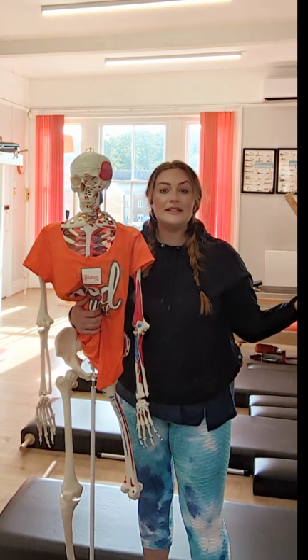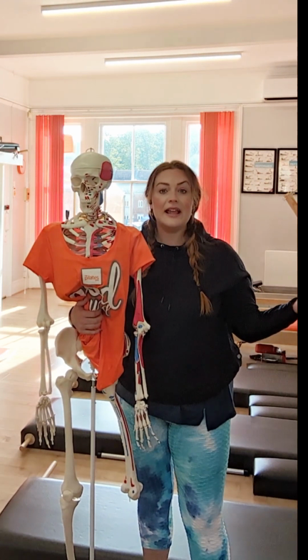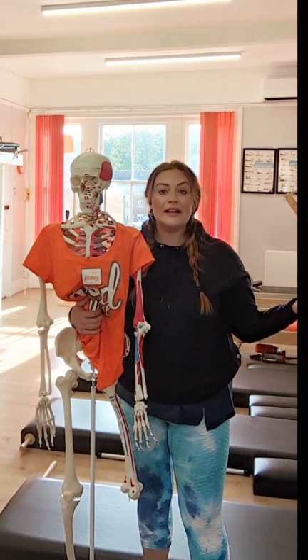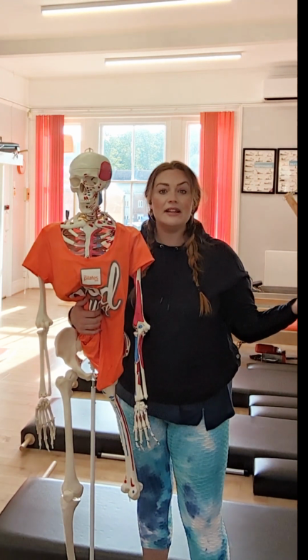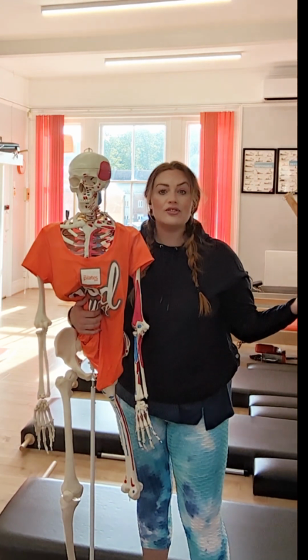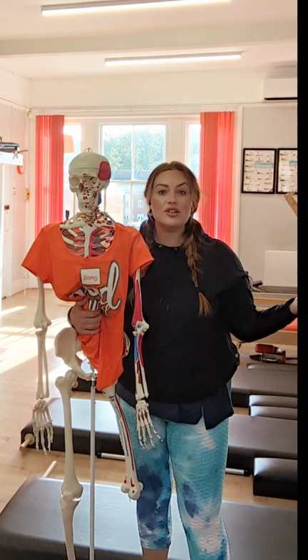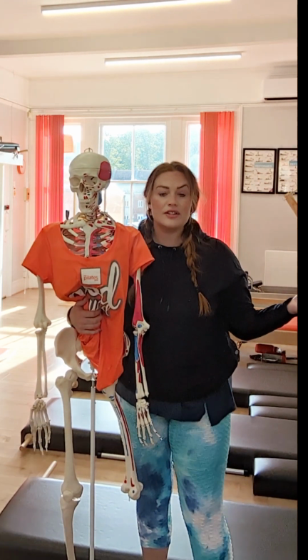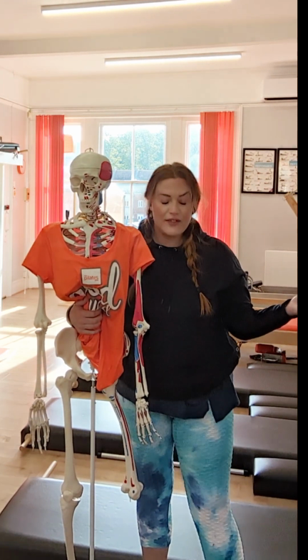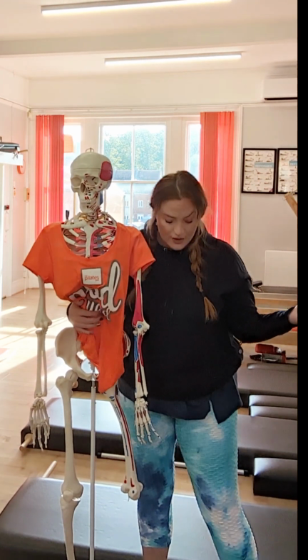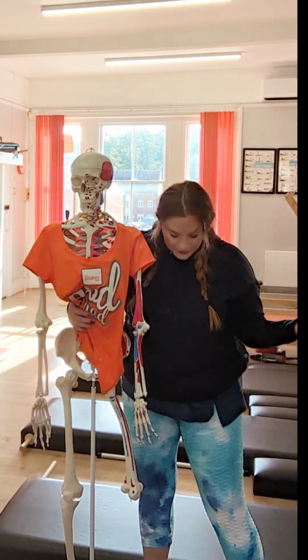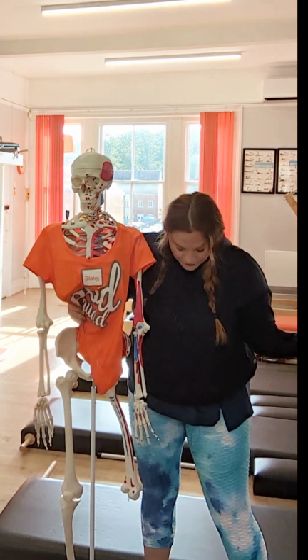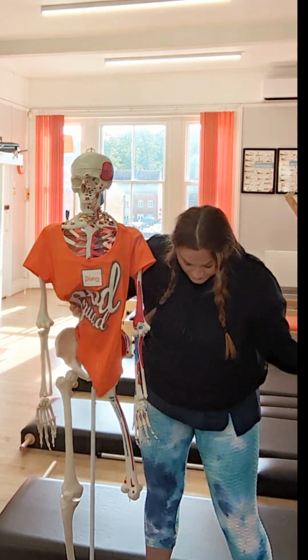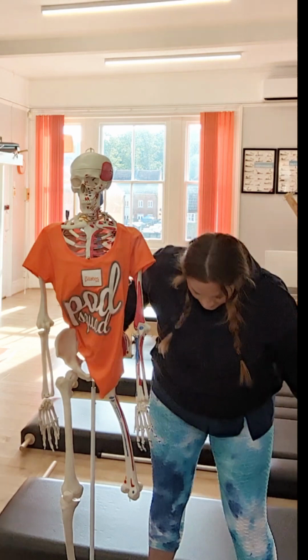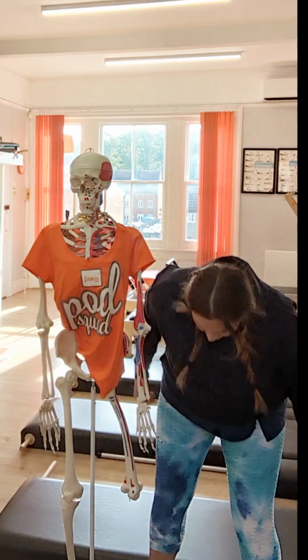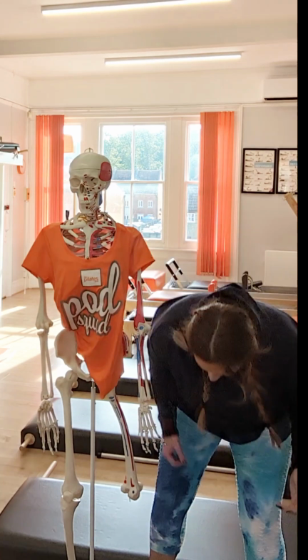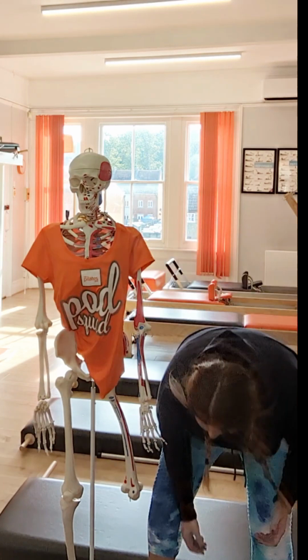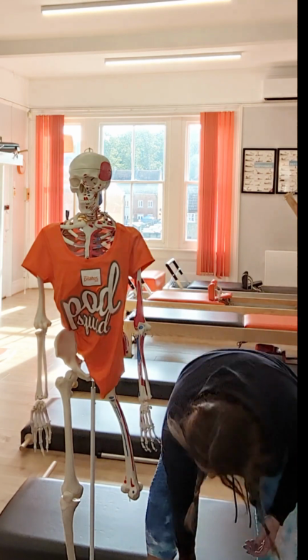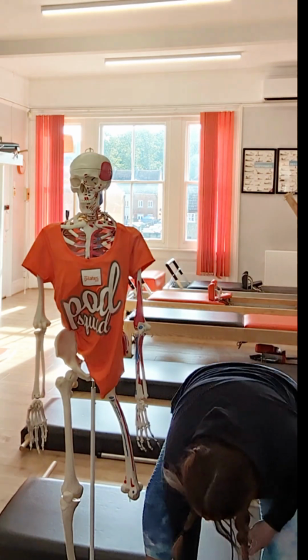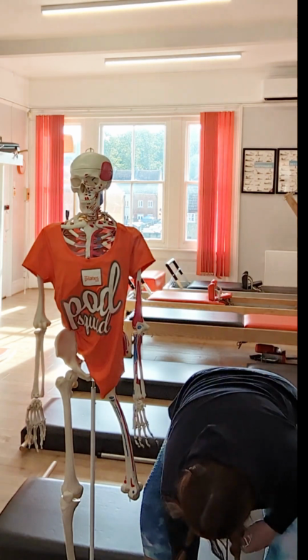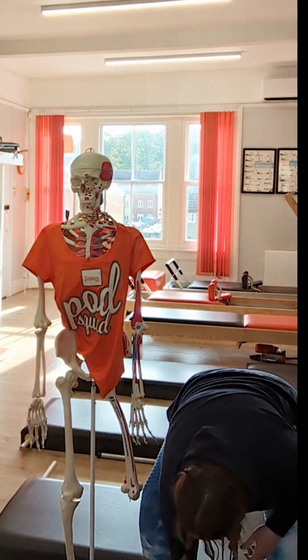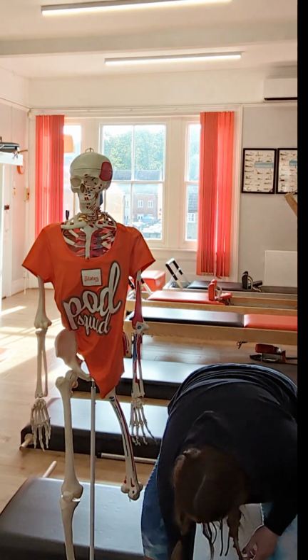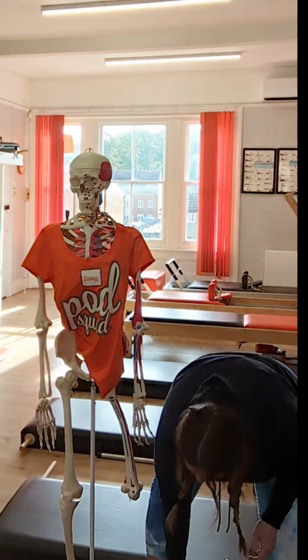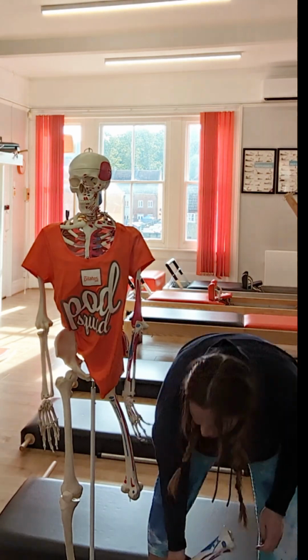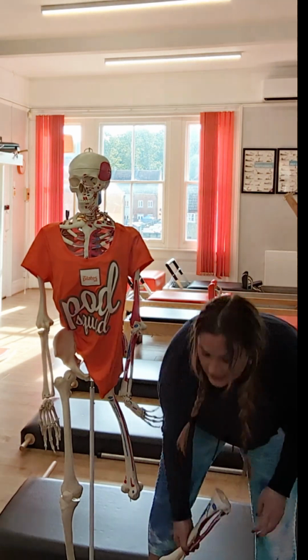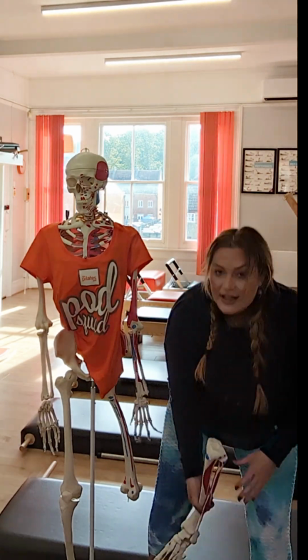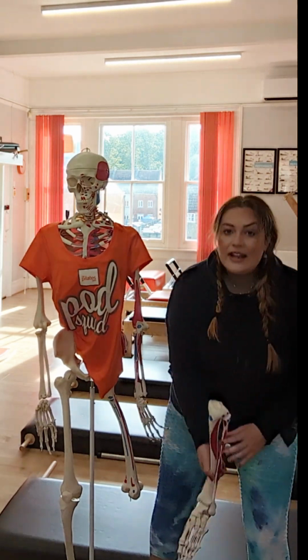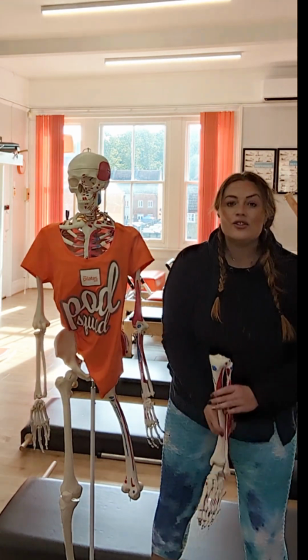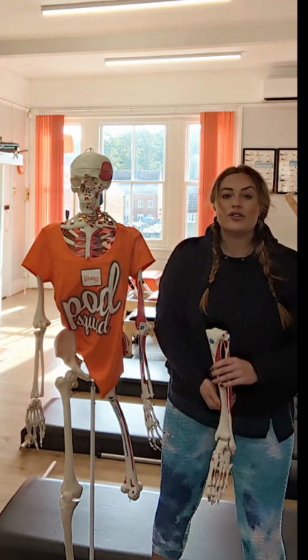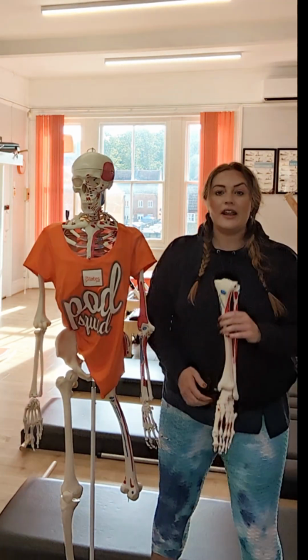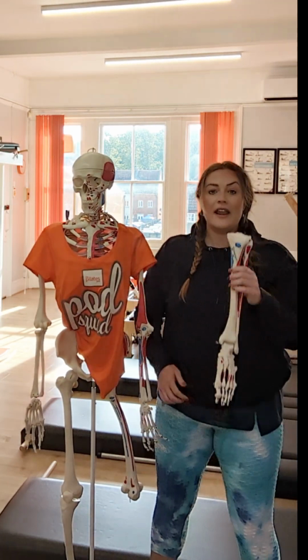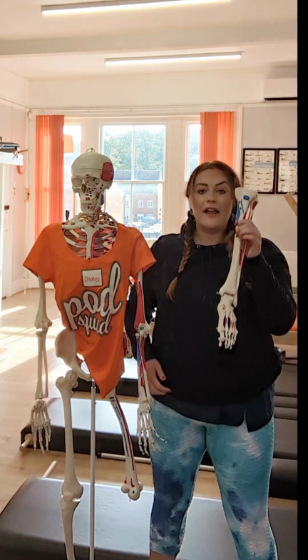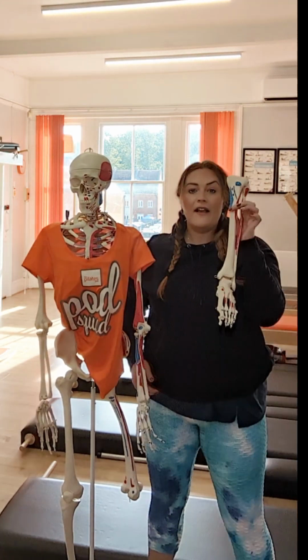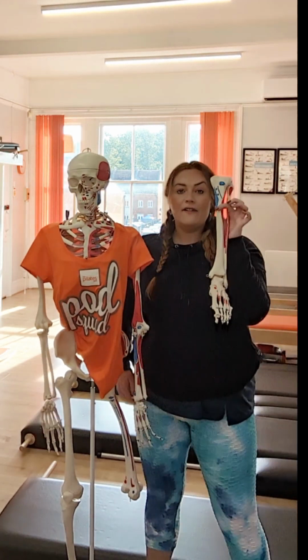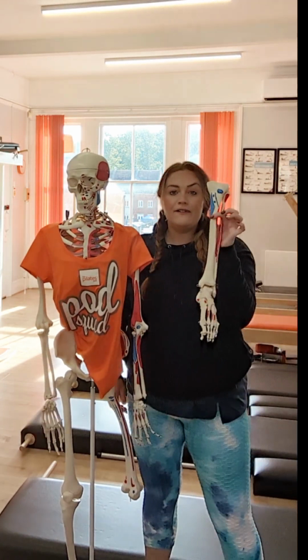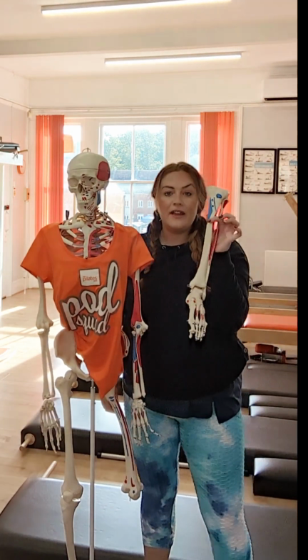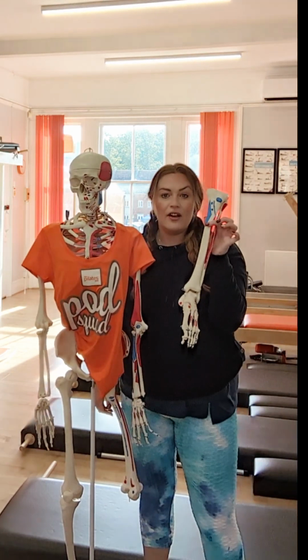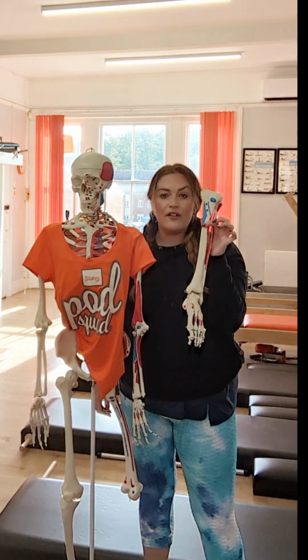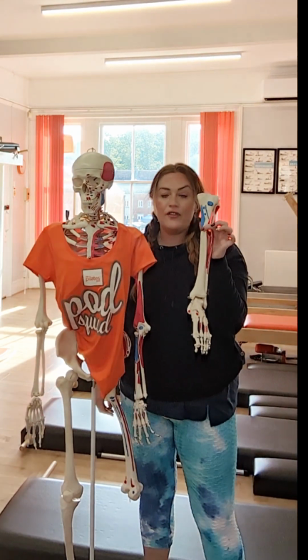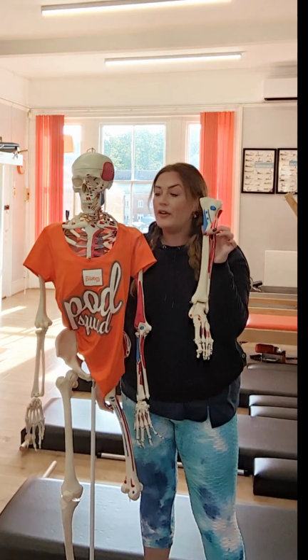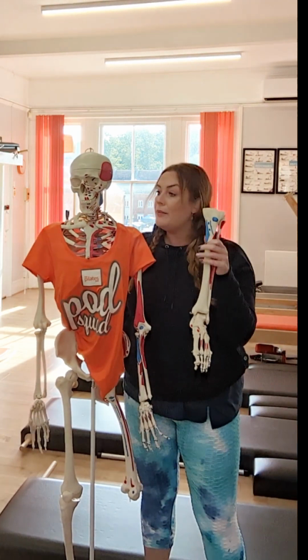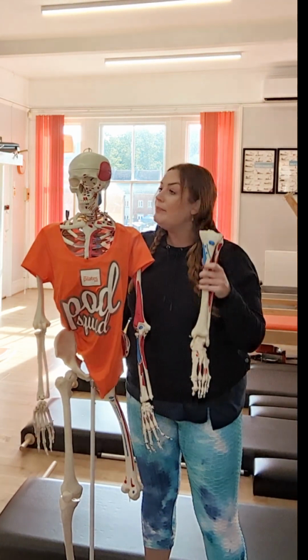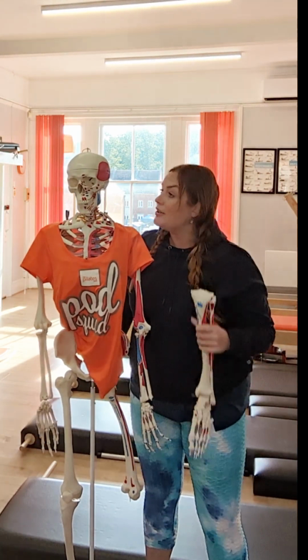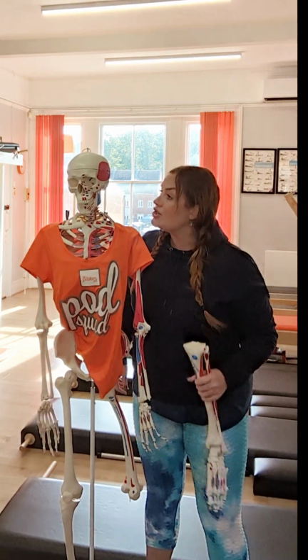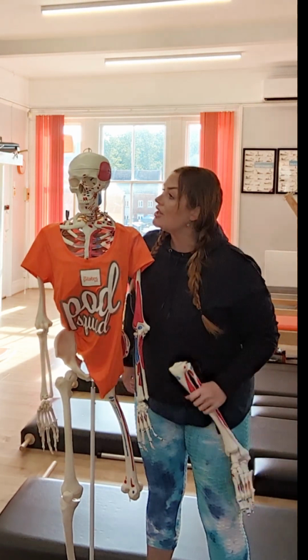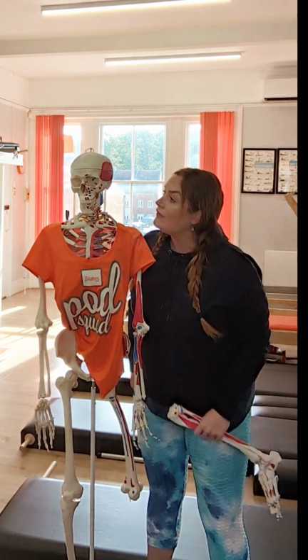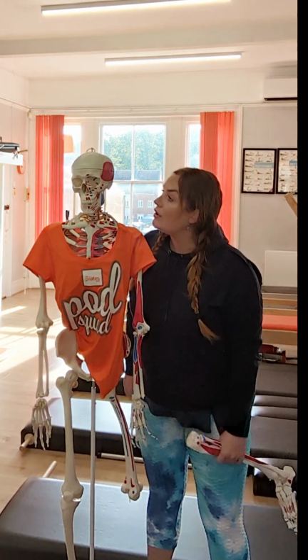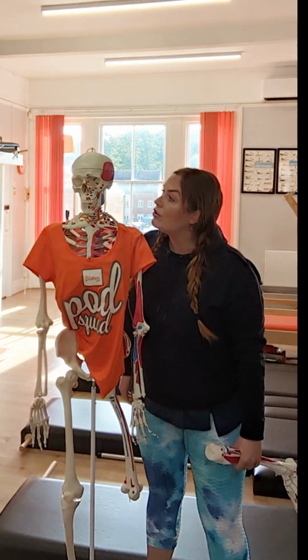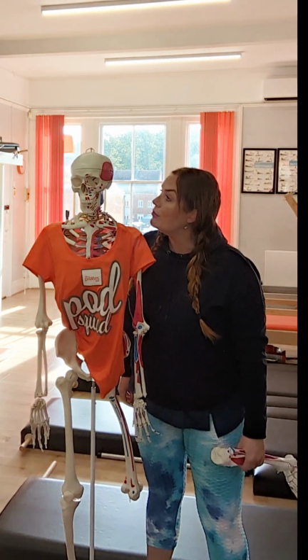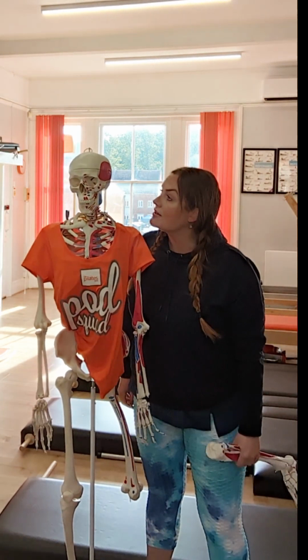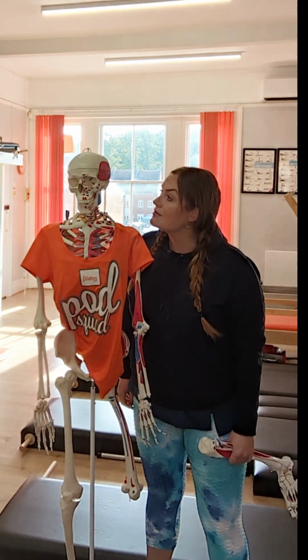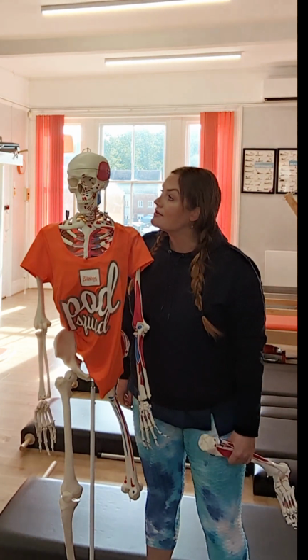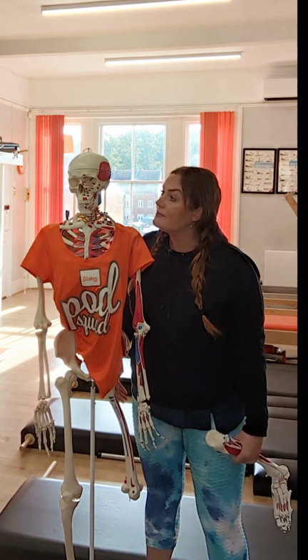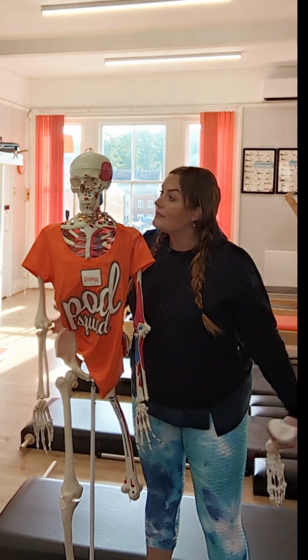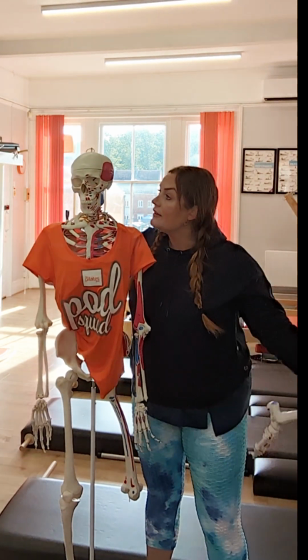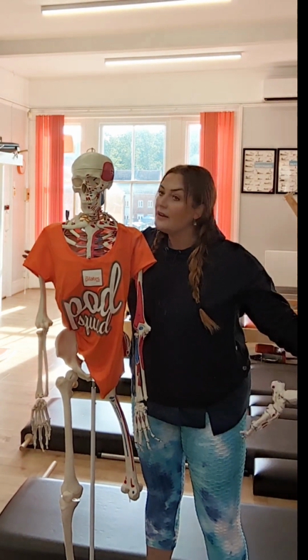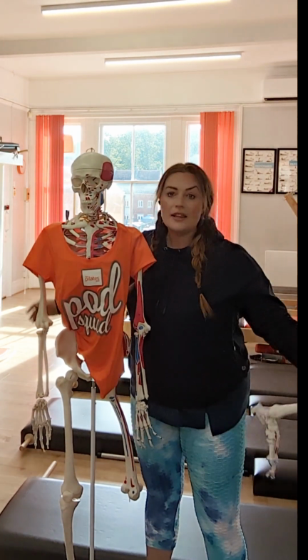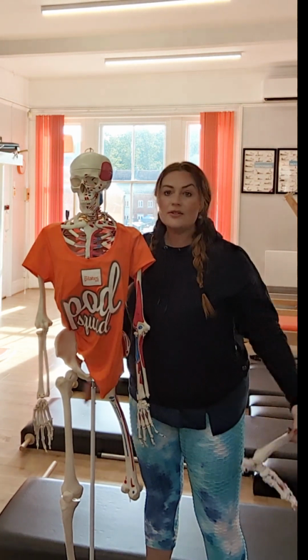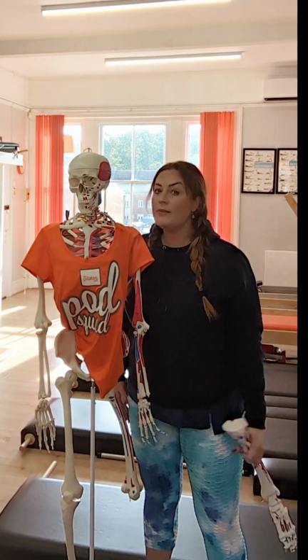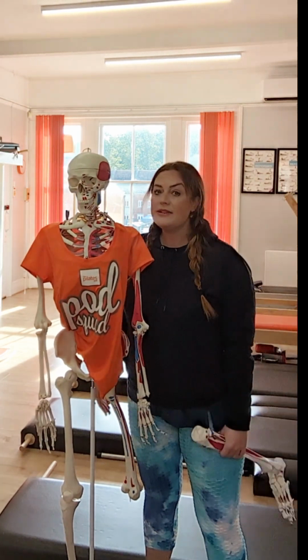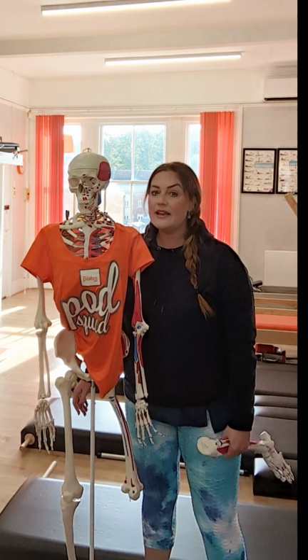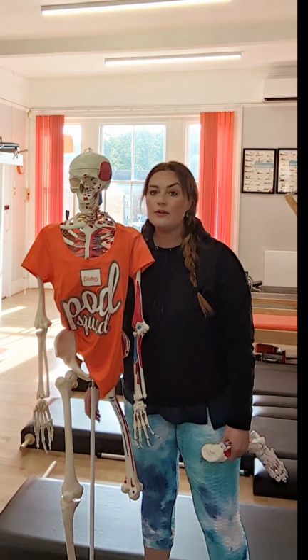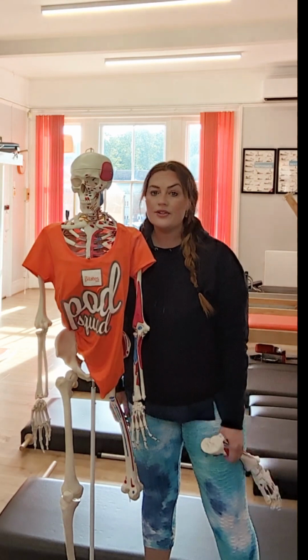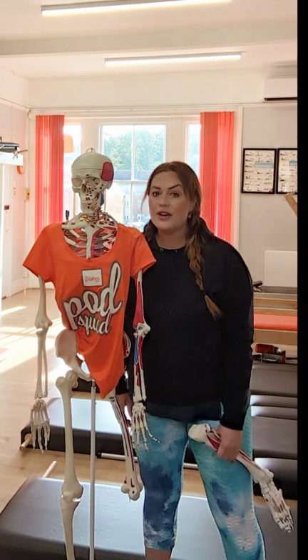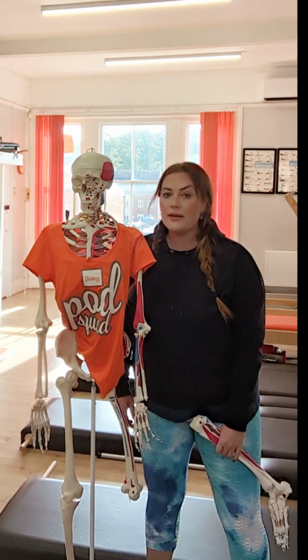His leg literally just fell off because you have no core muscles. So you can say them all the time.